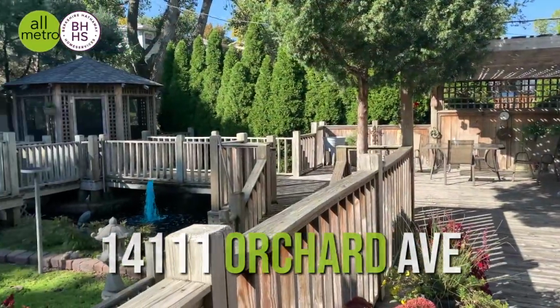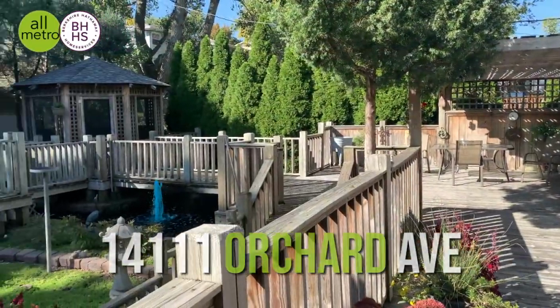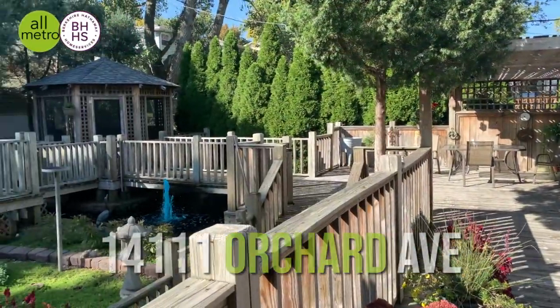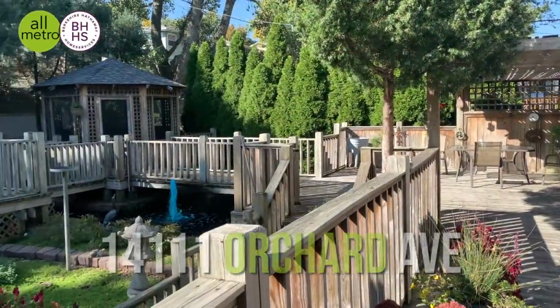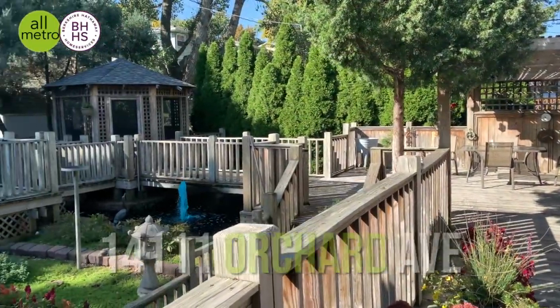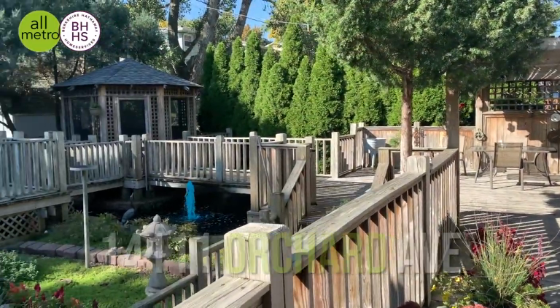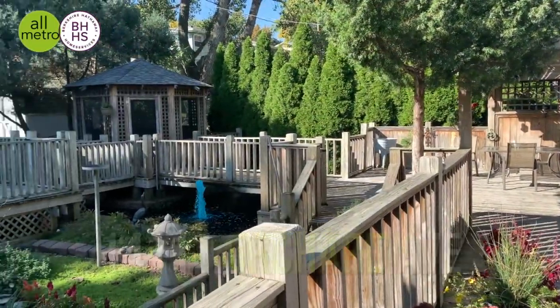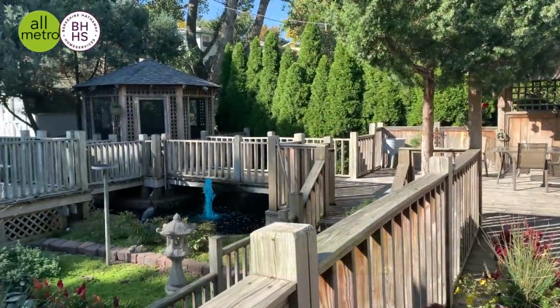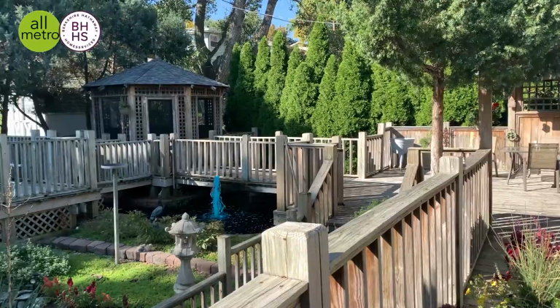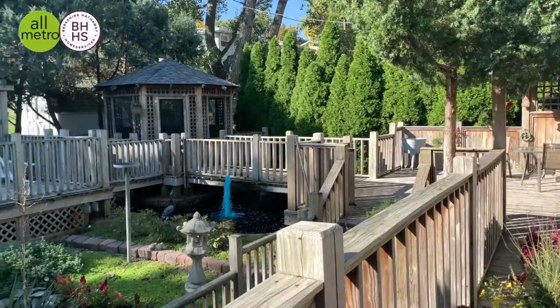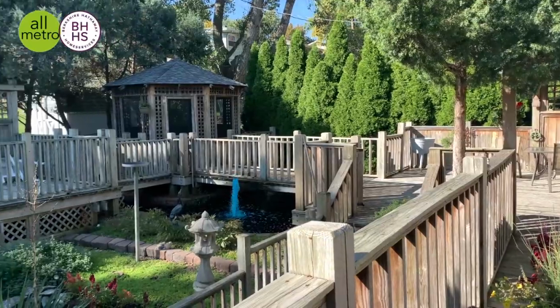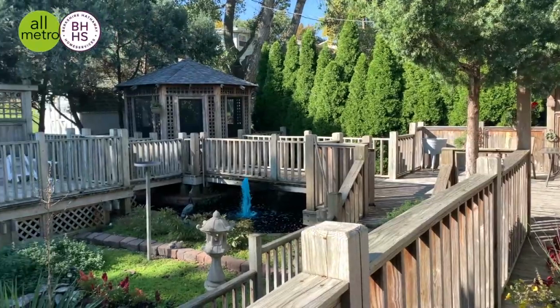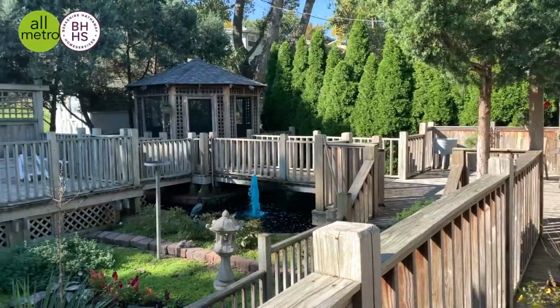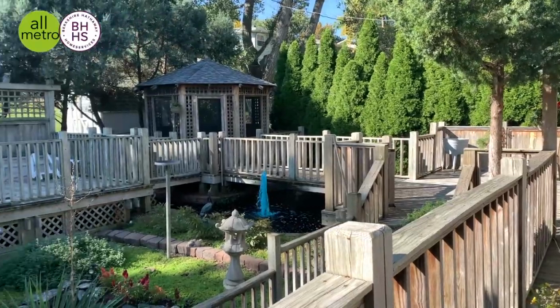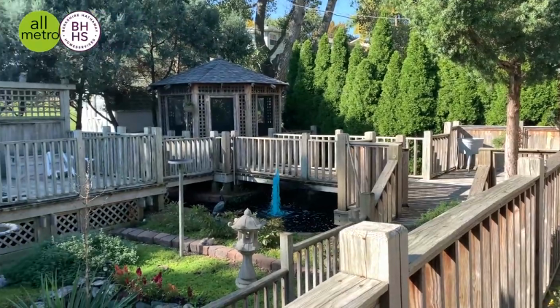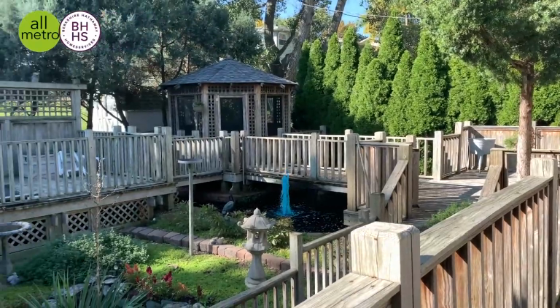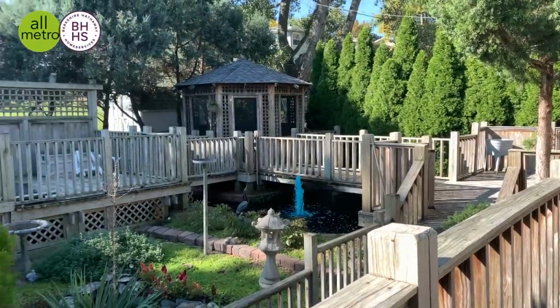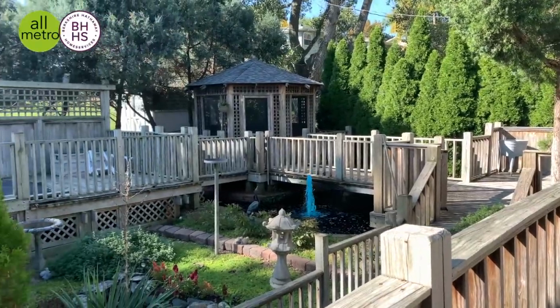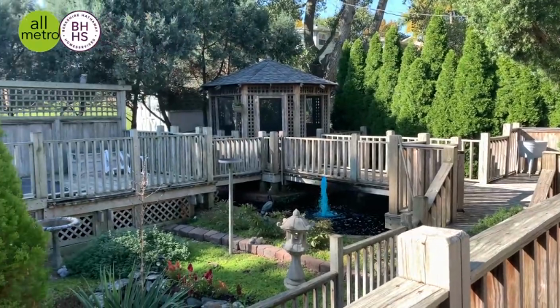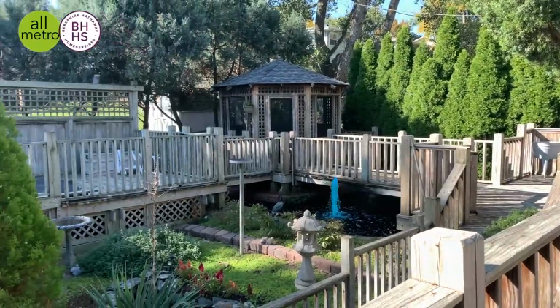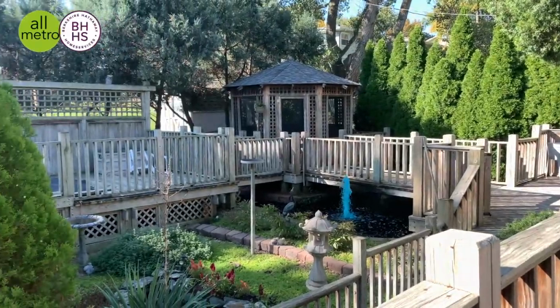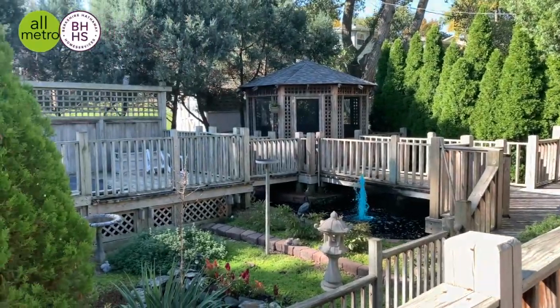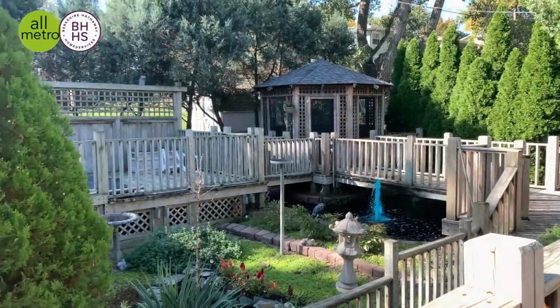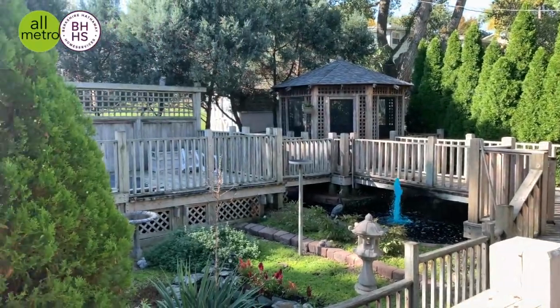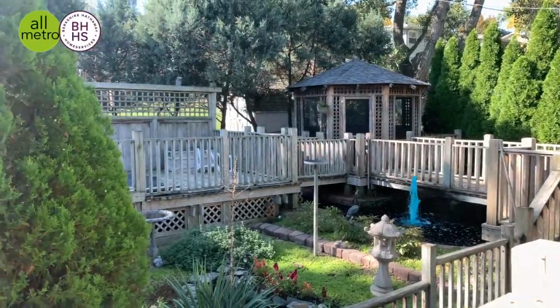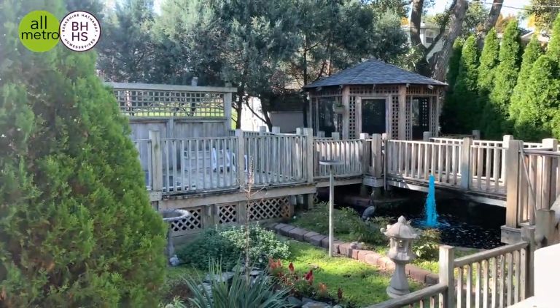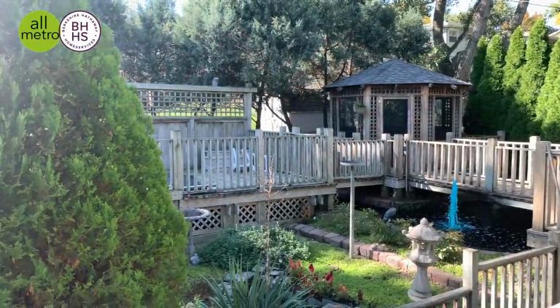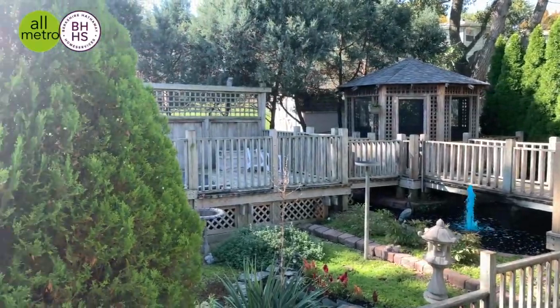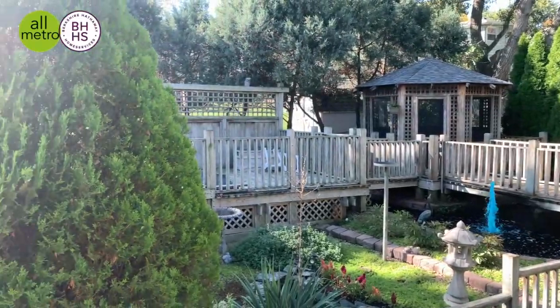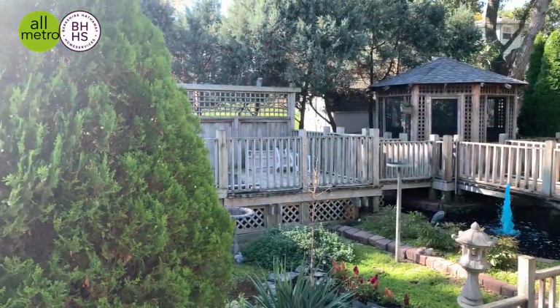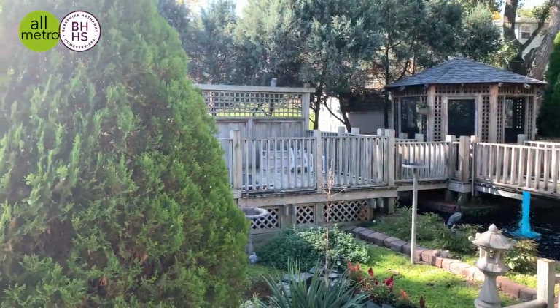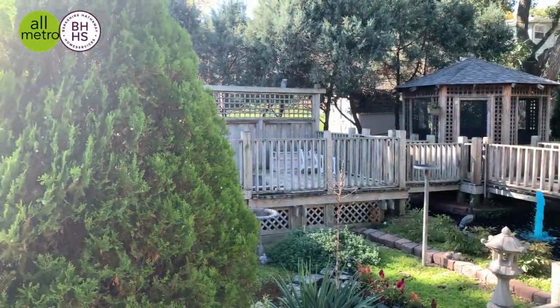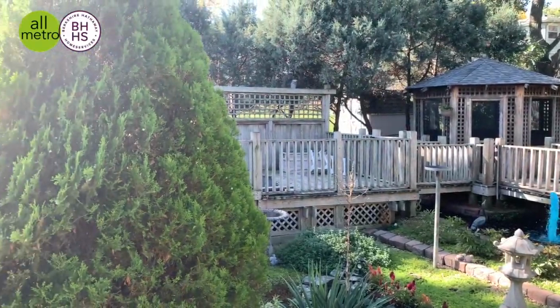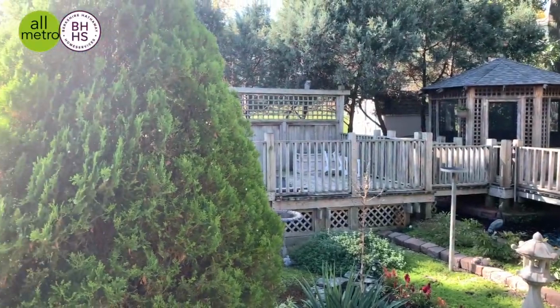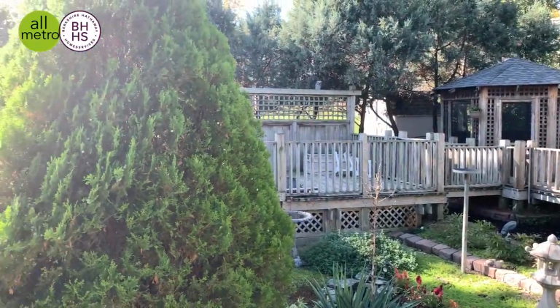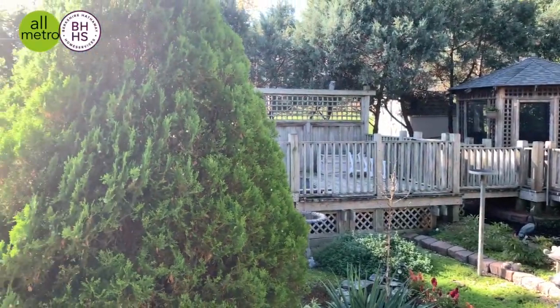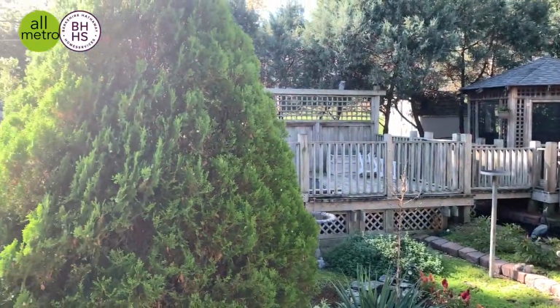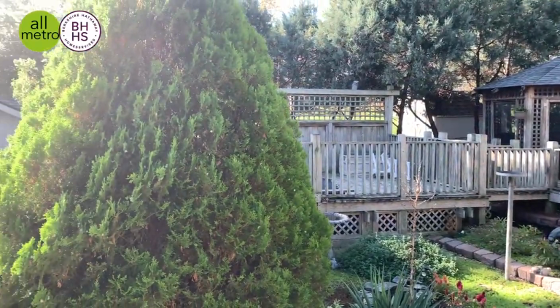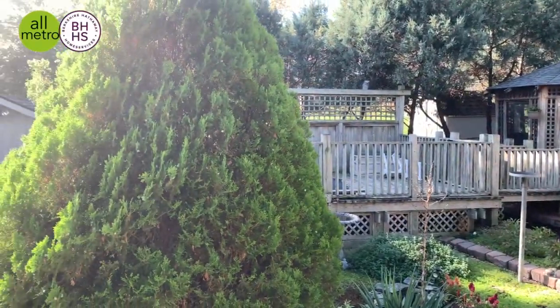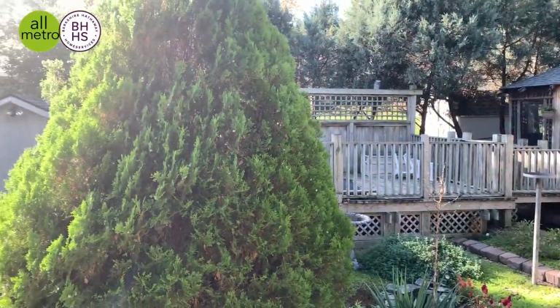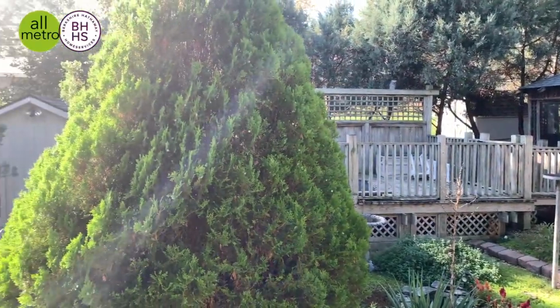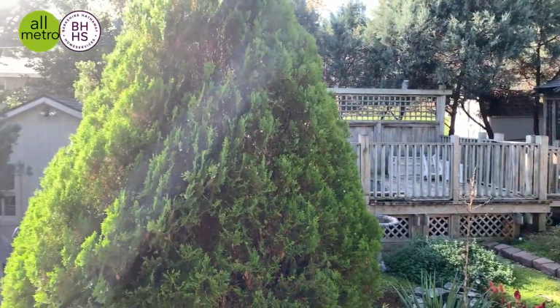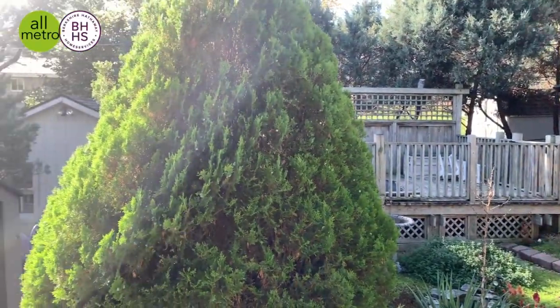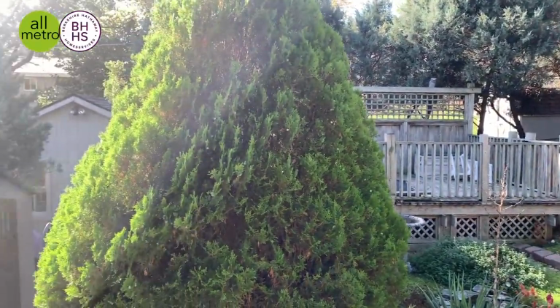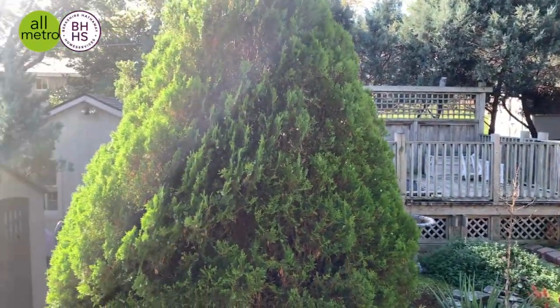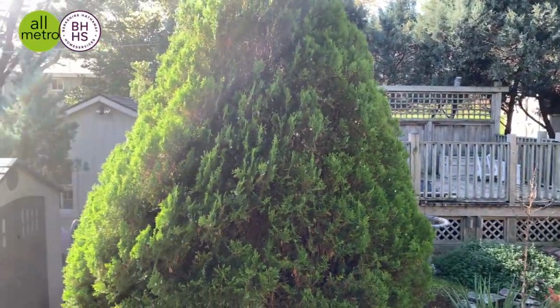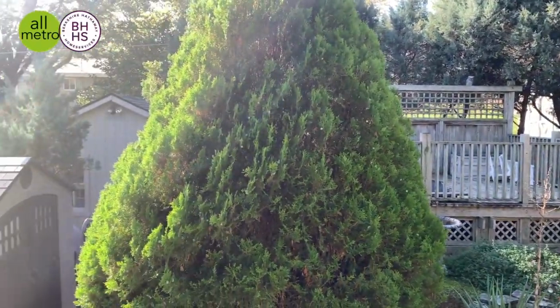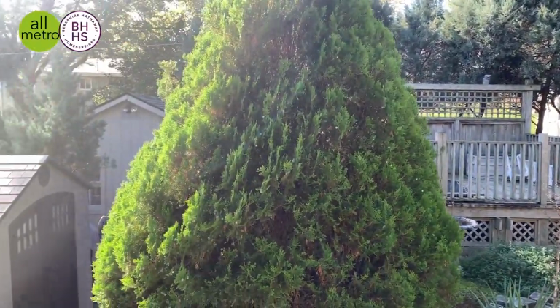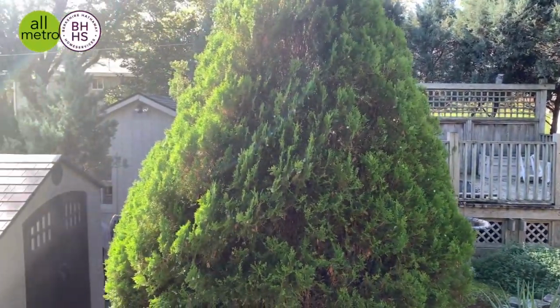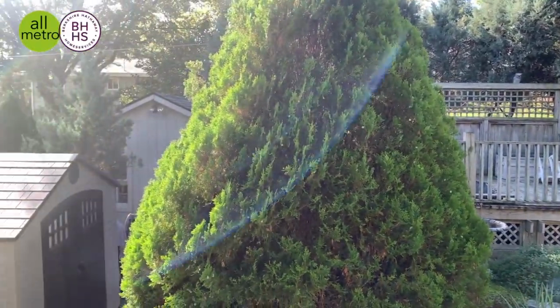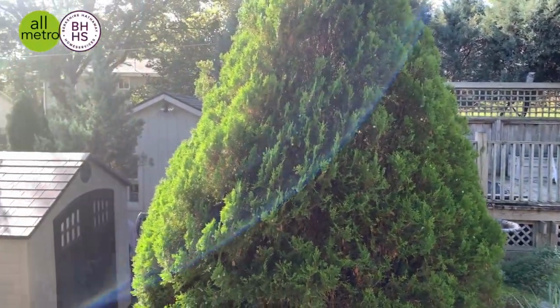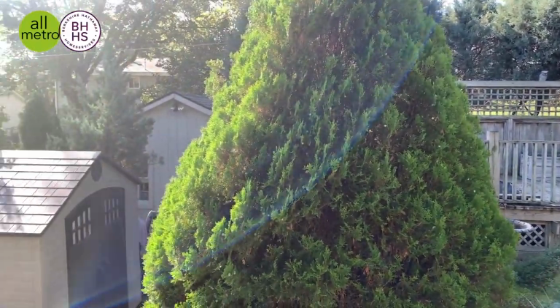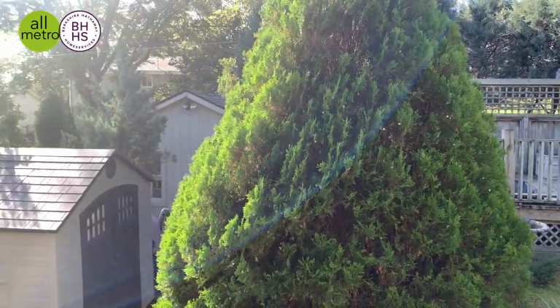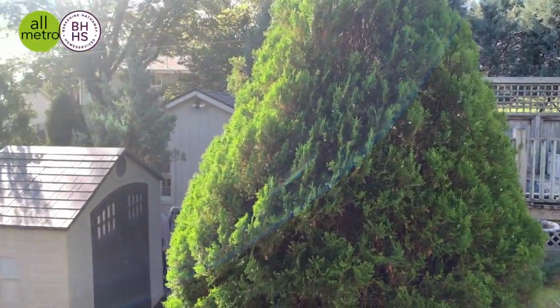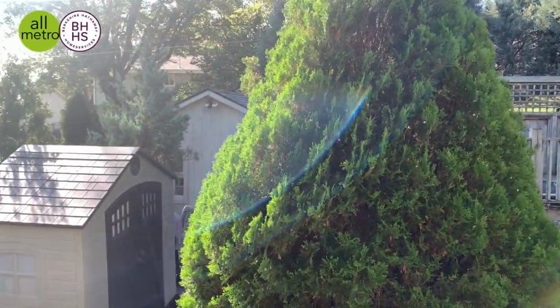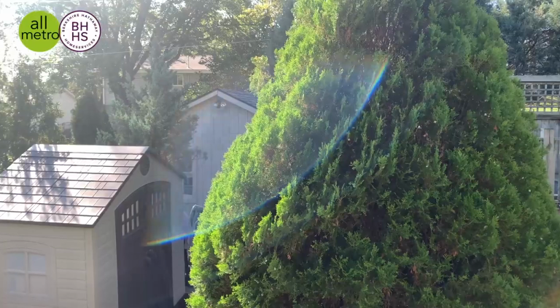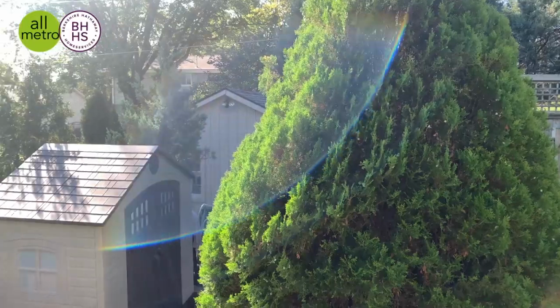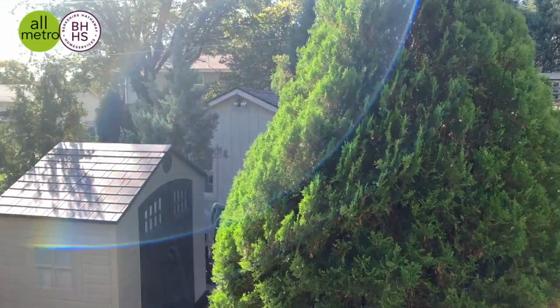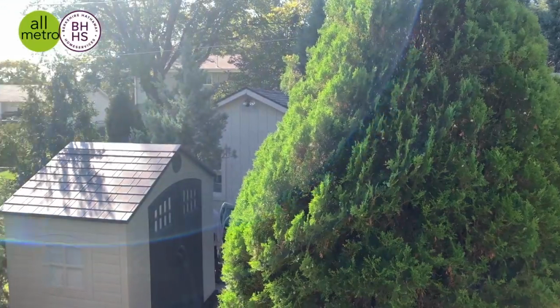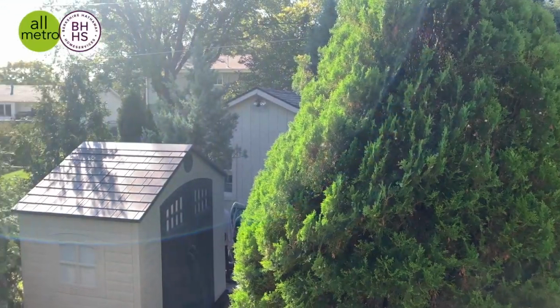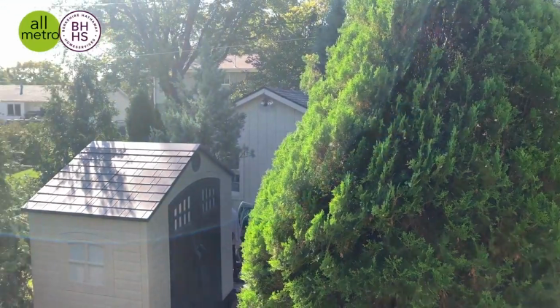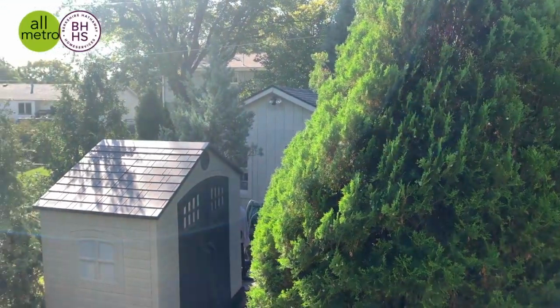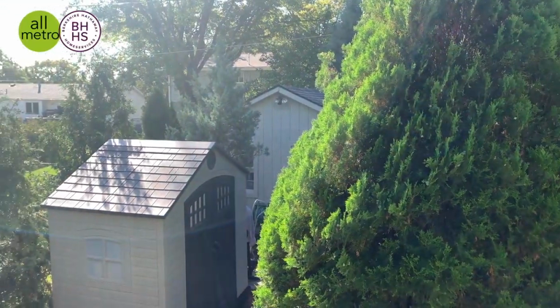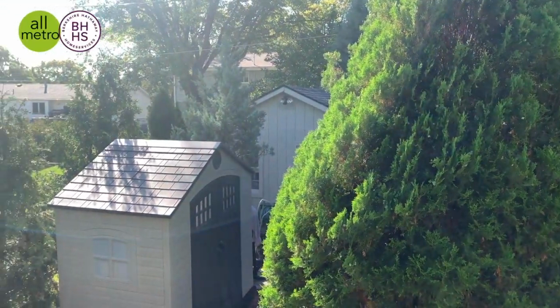It has a lovely backyard with a pool, a gazebo, fountains, a garden. But other than that, let's go take a look inside.